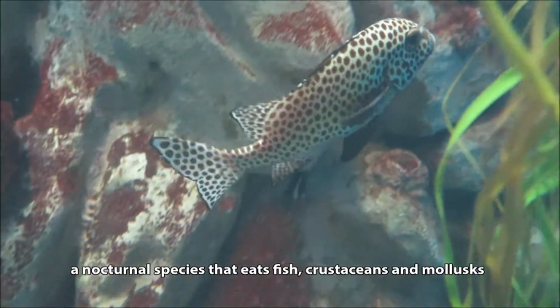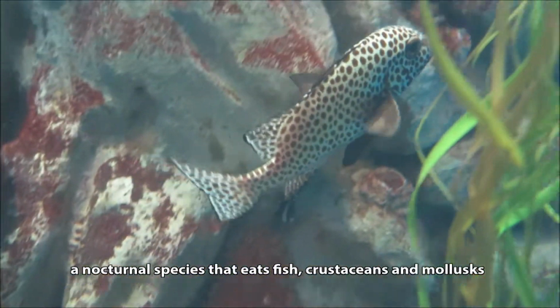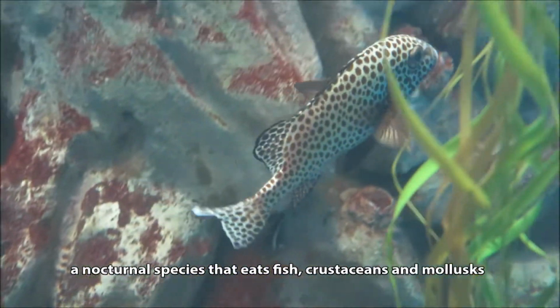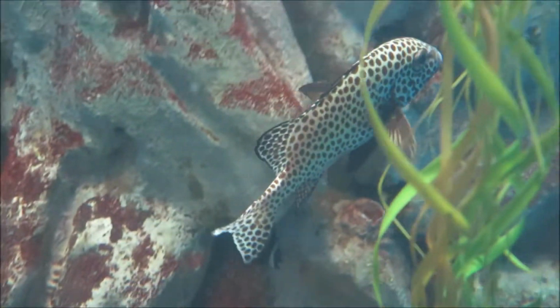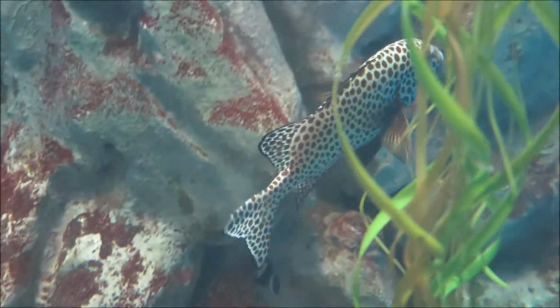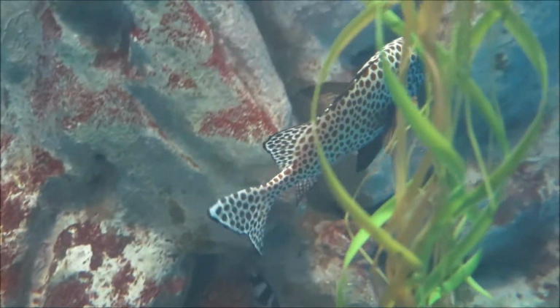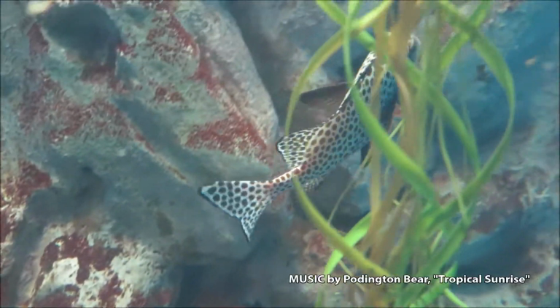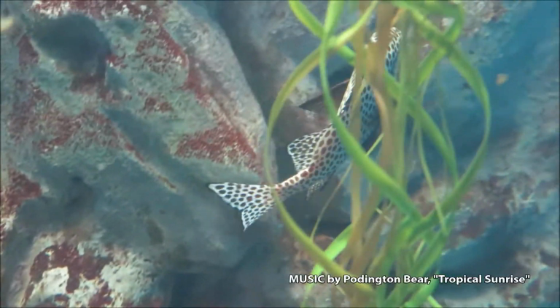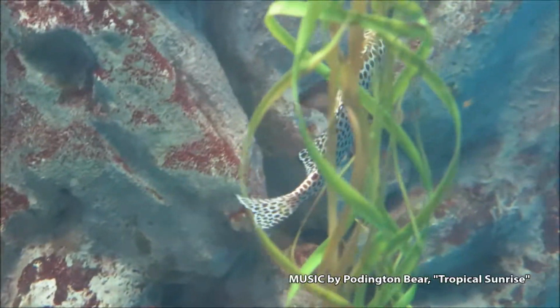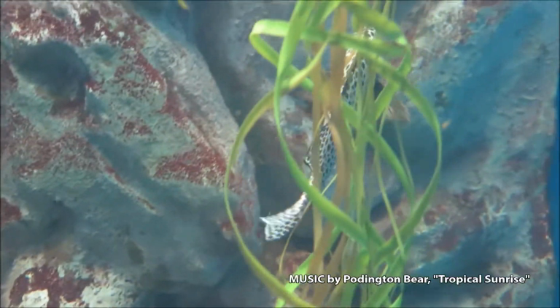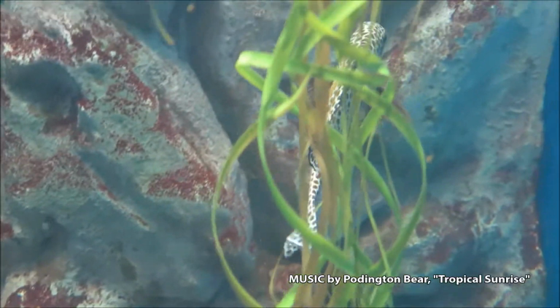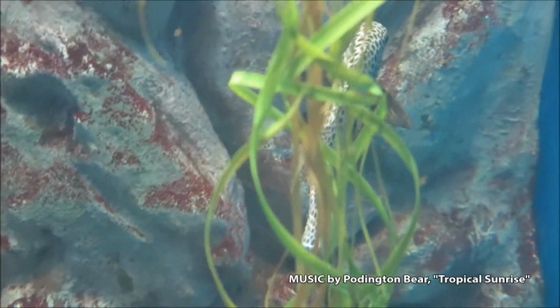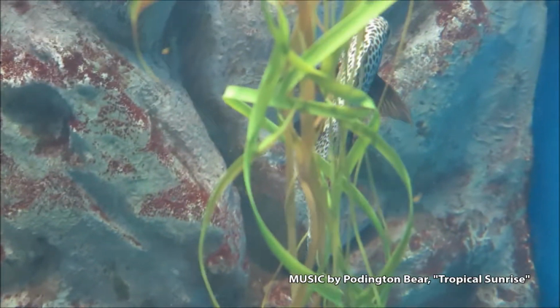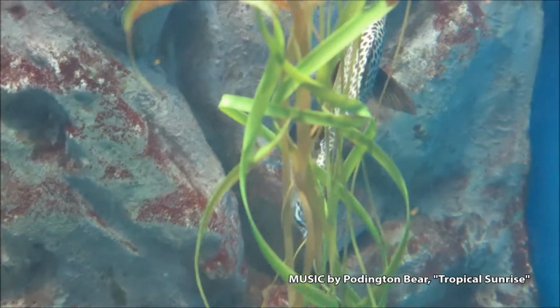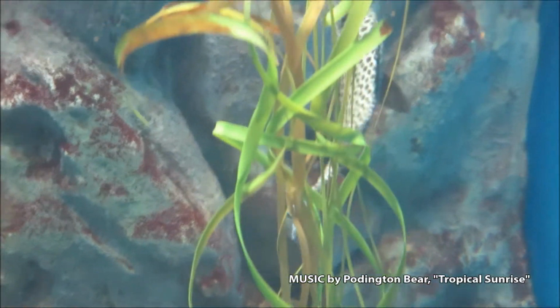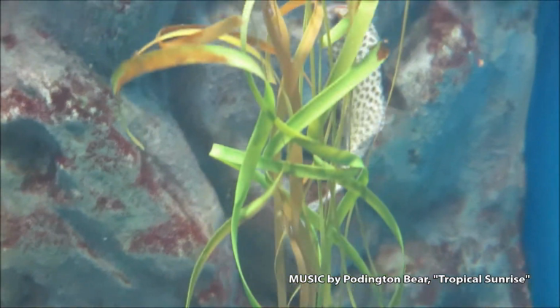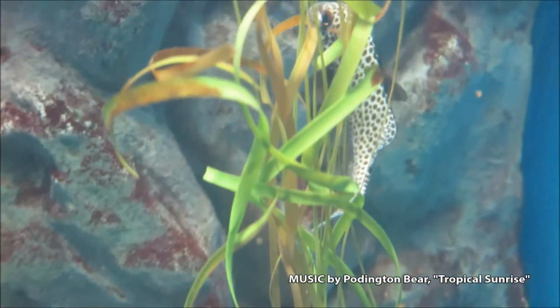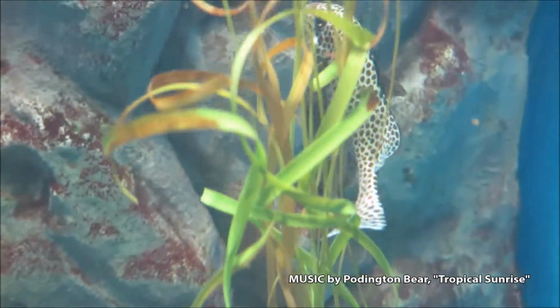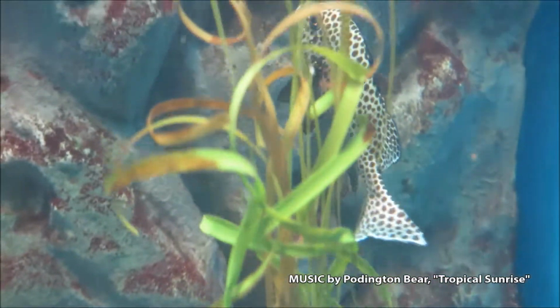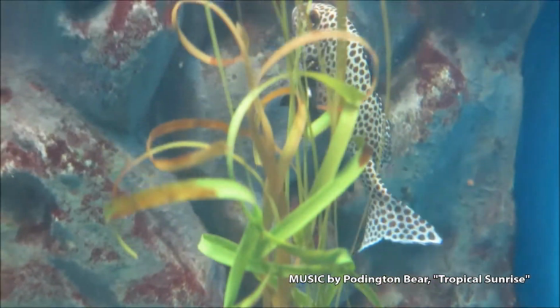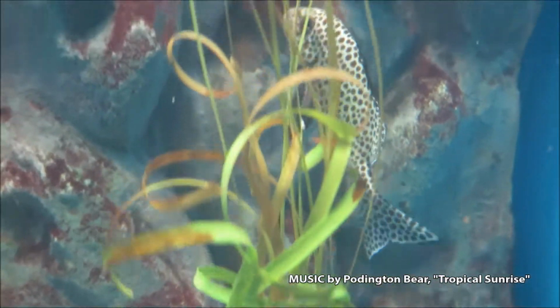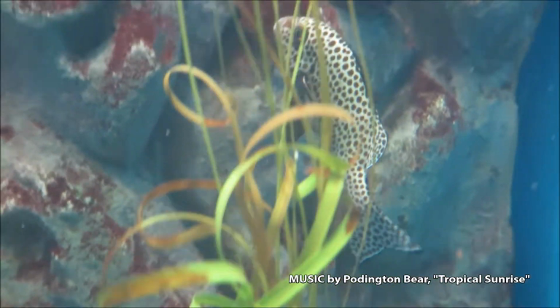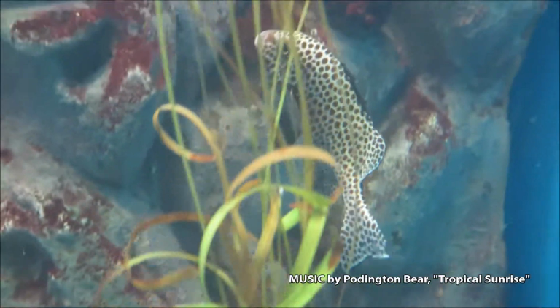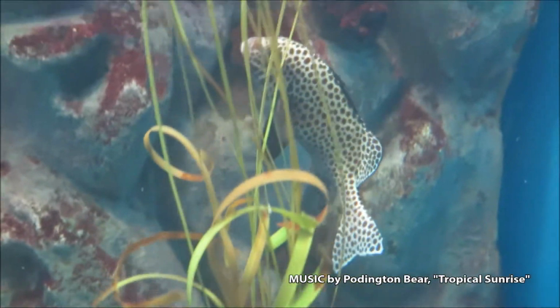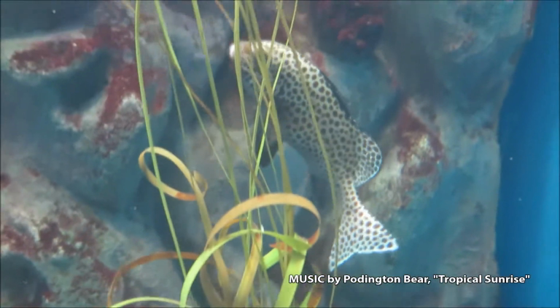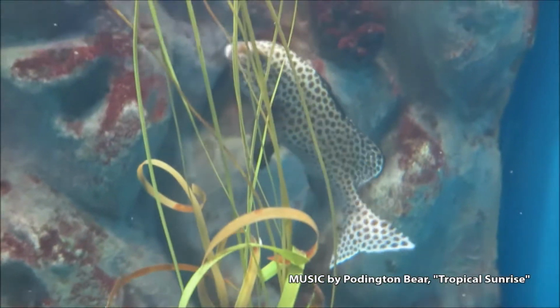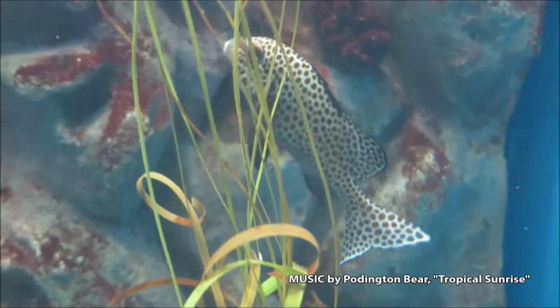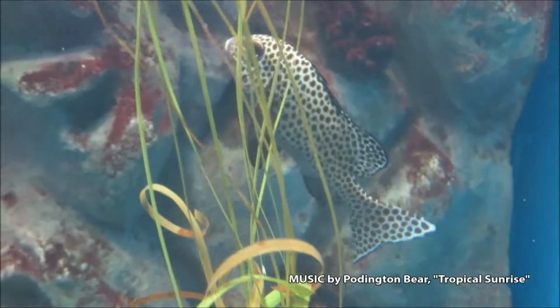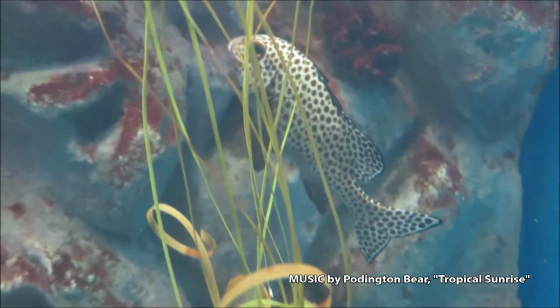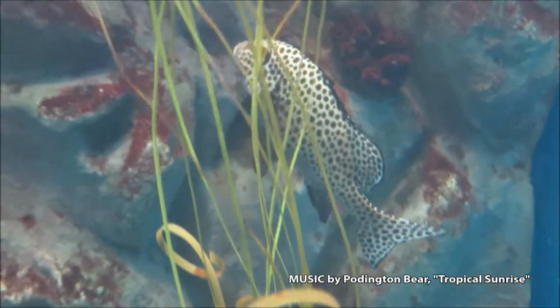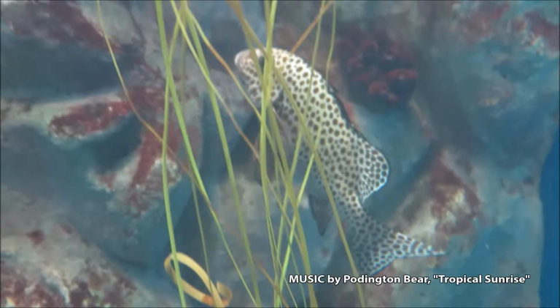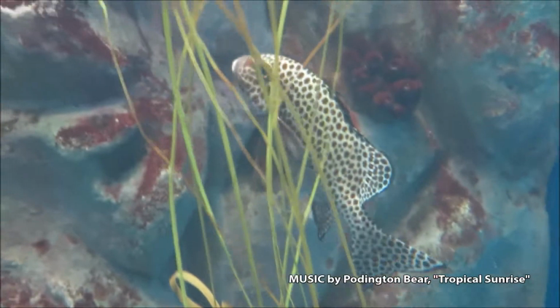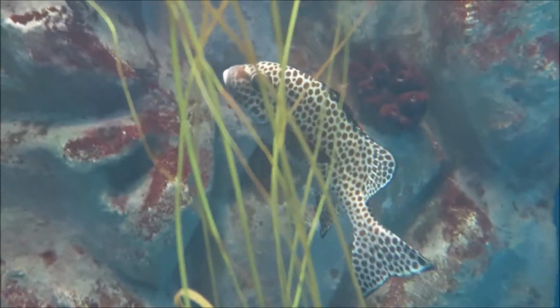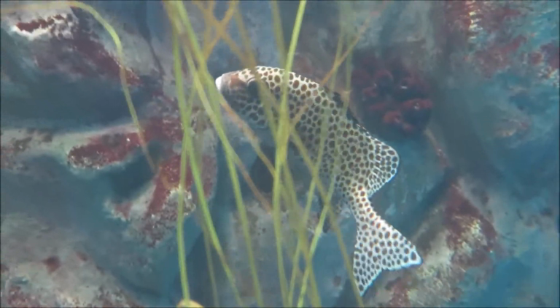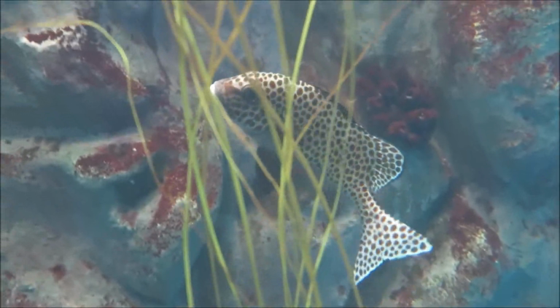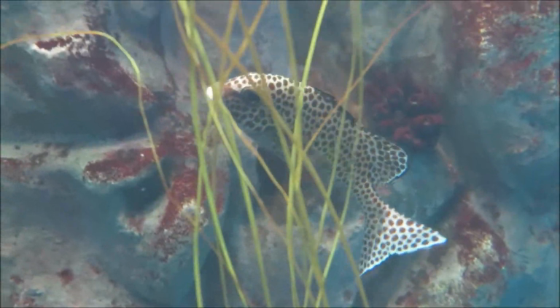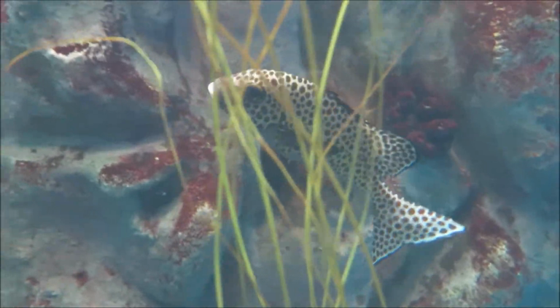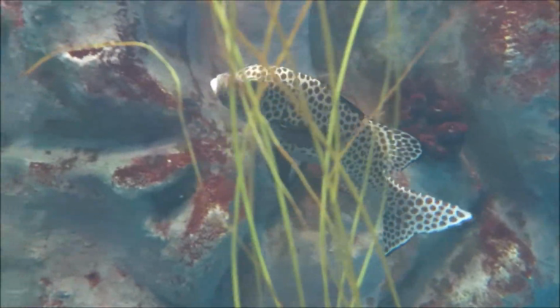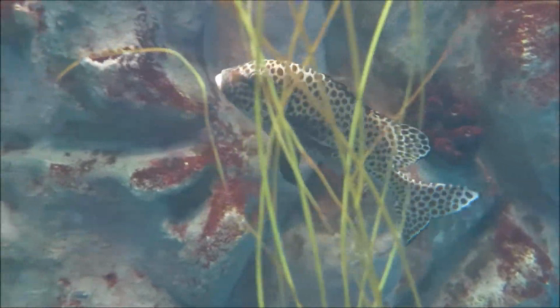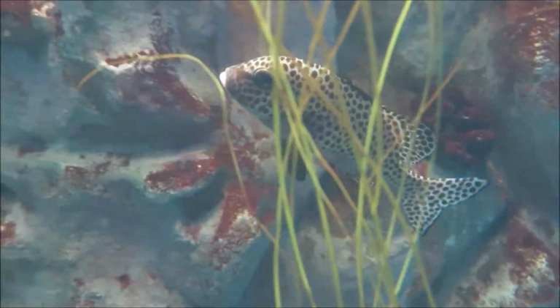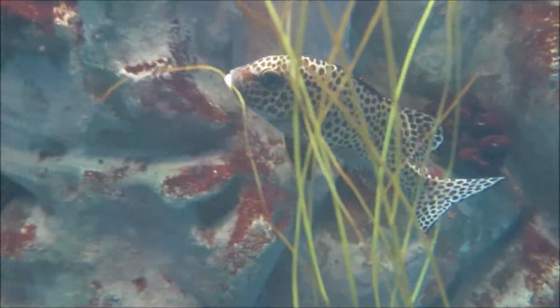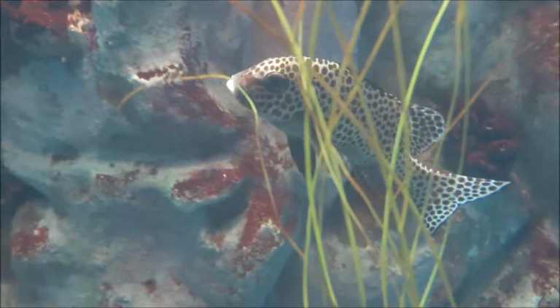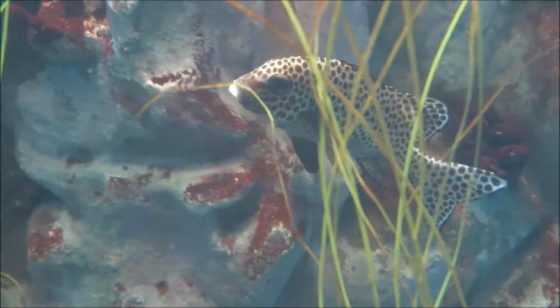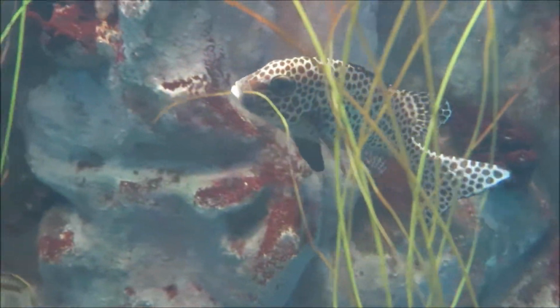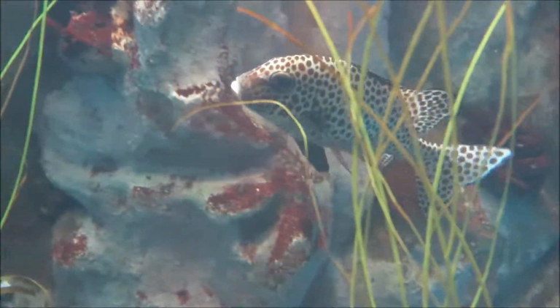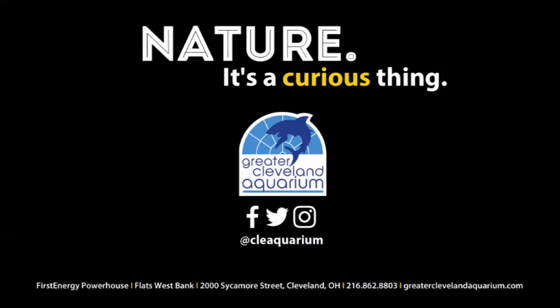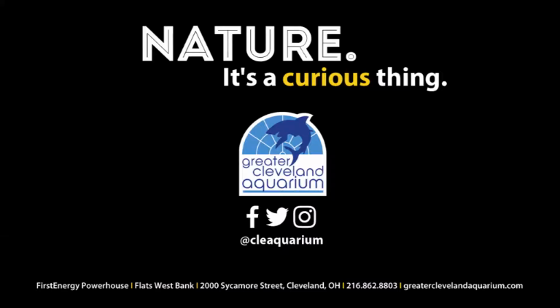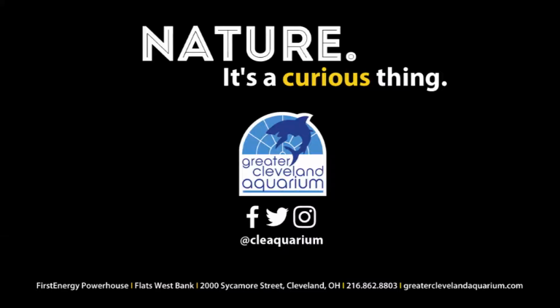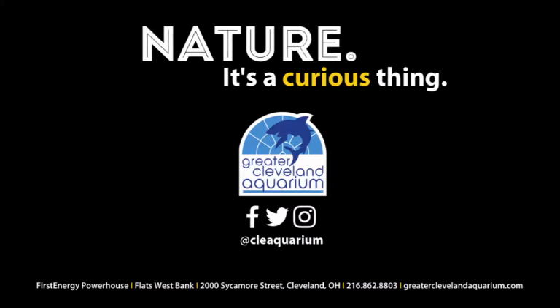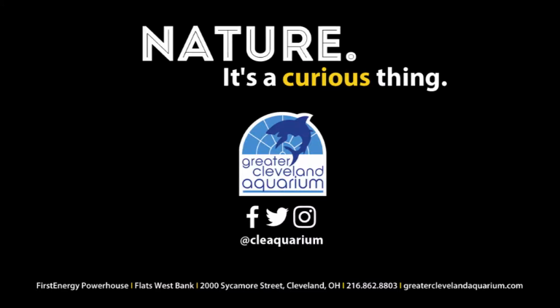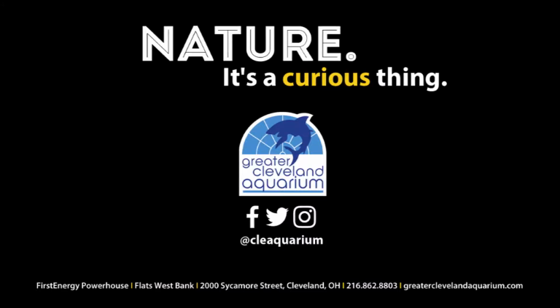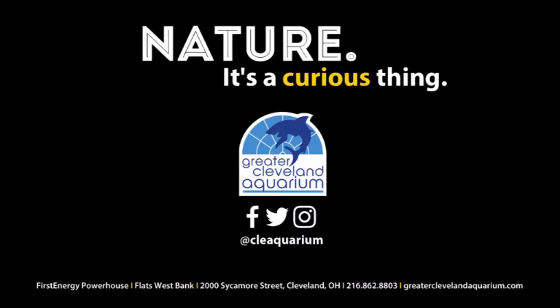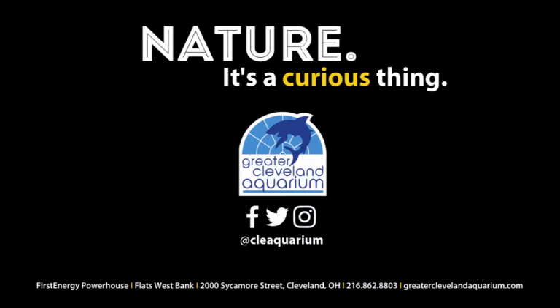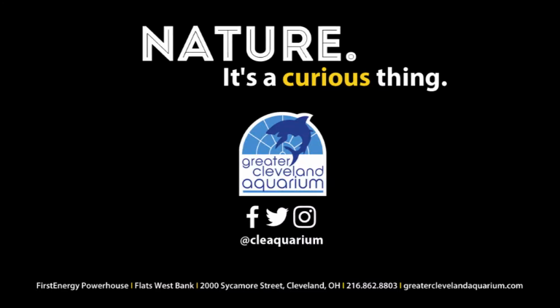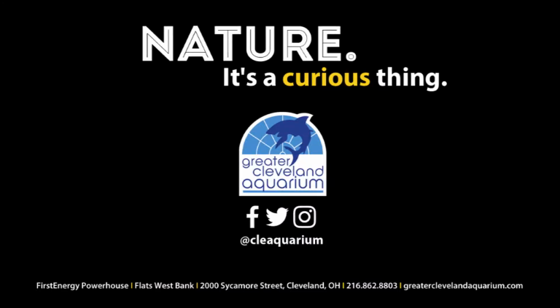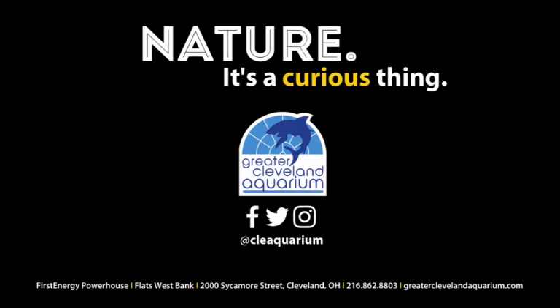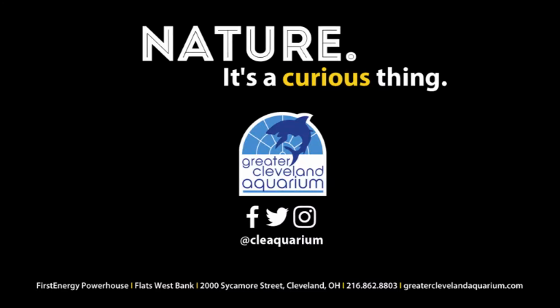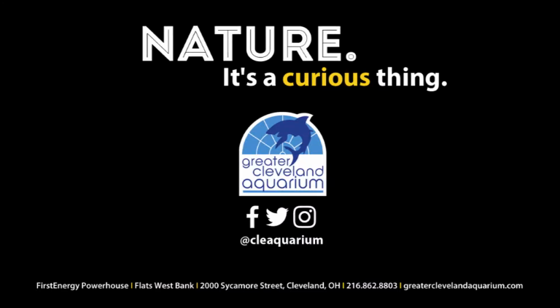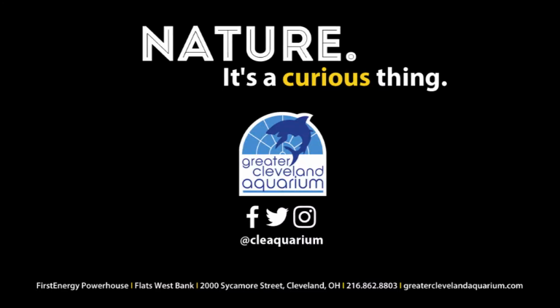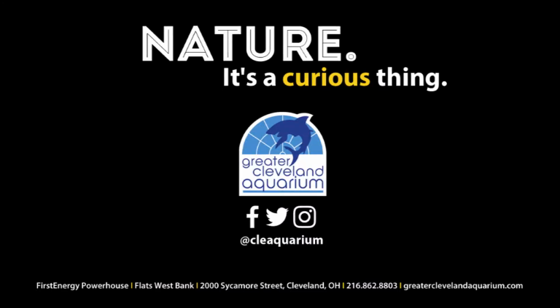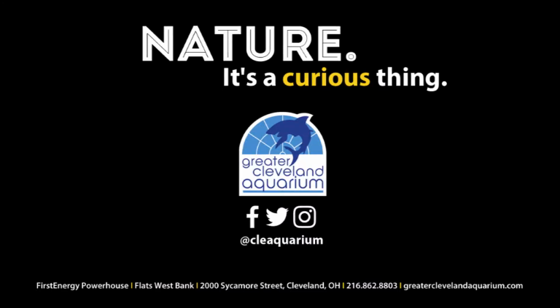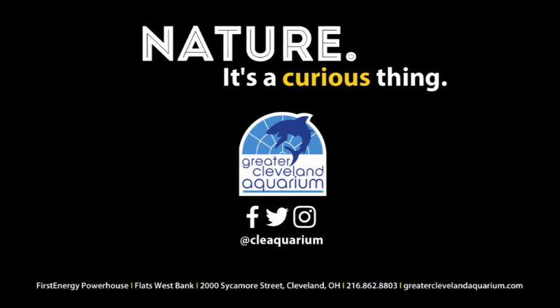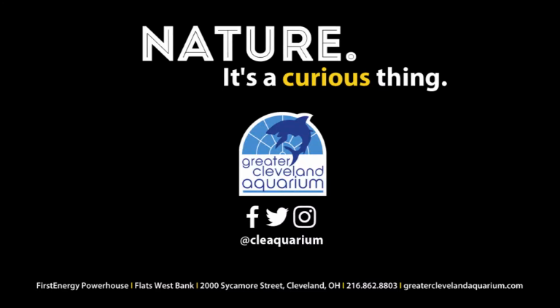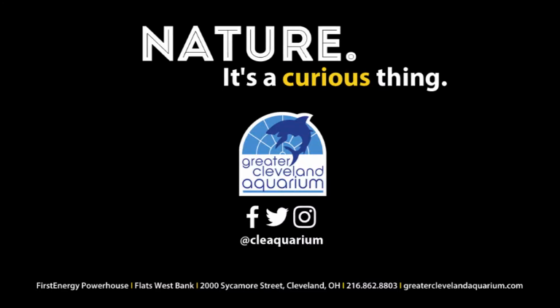You can see a Harlequin Sweet Lips for yourself at the Greater Cleveland Aquarium. Nature — it's a curious thing.